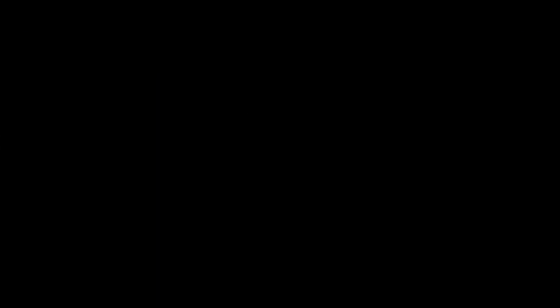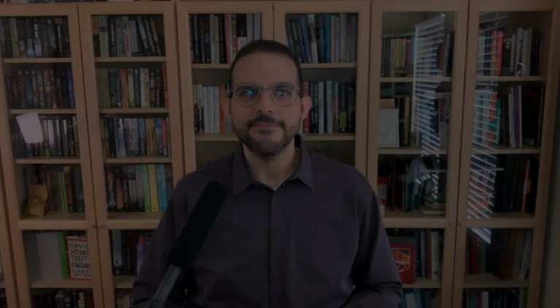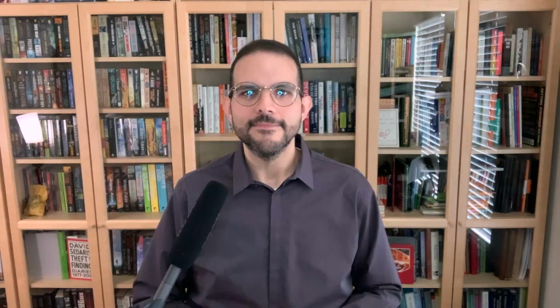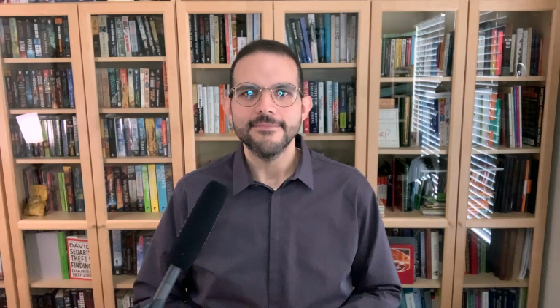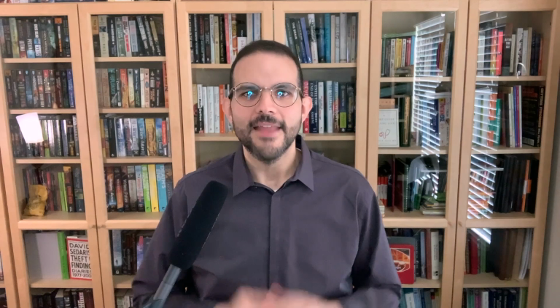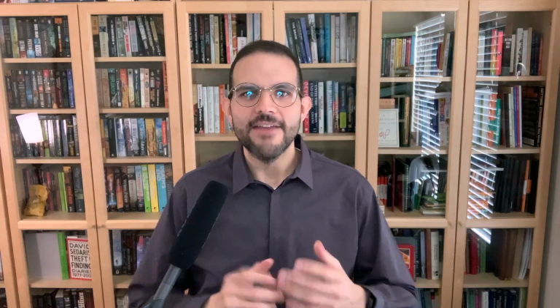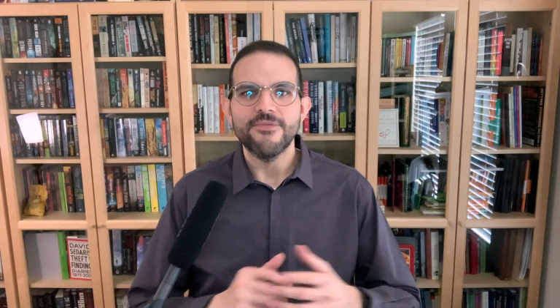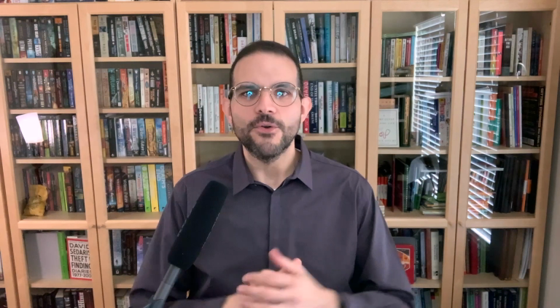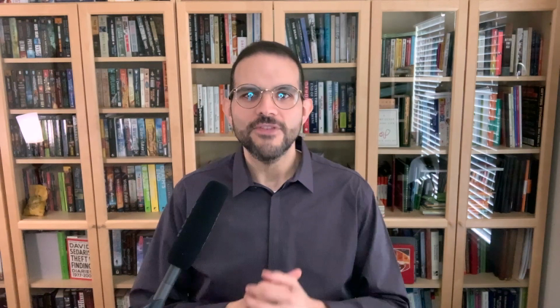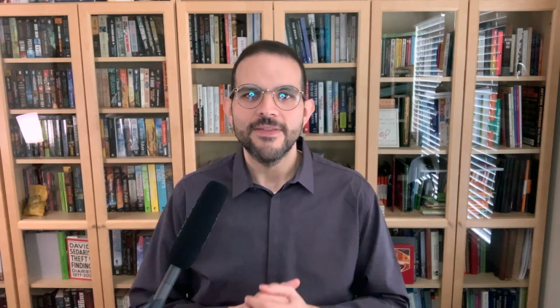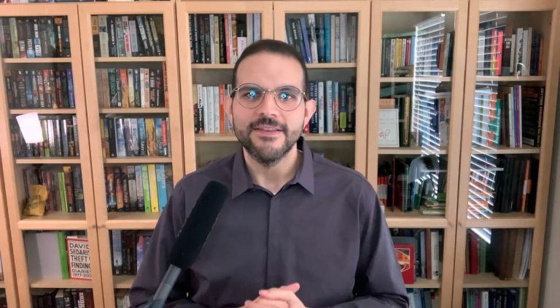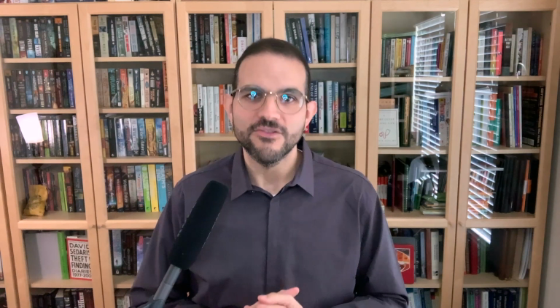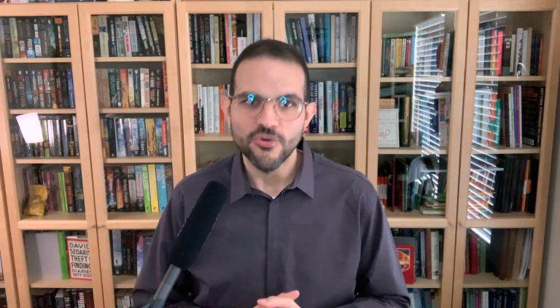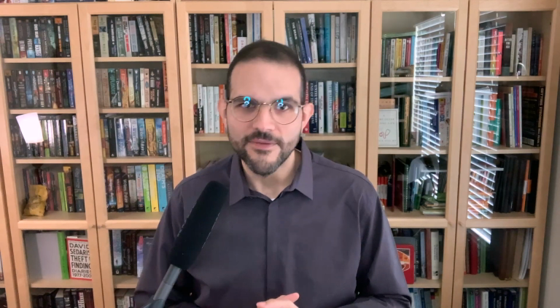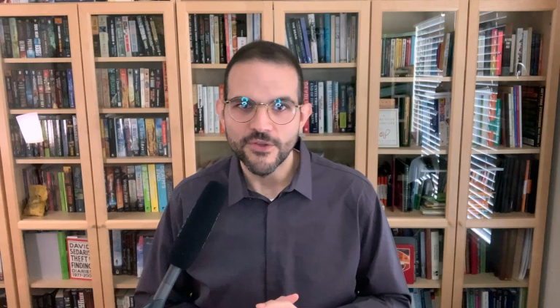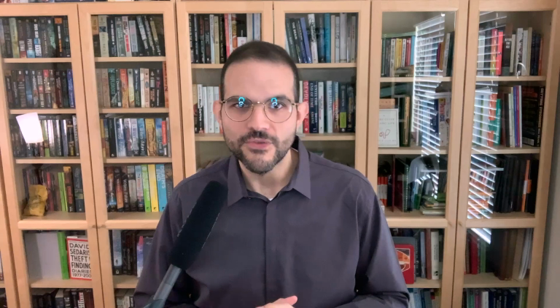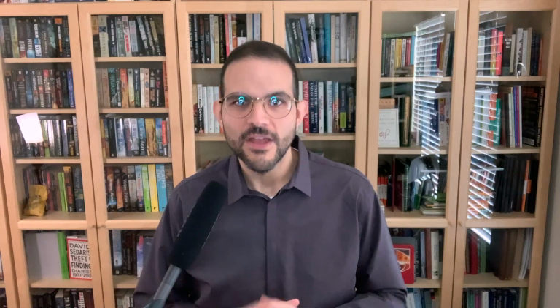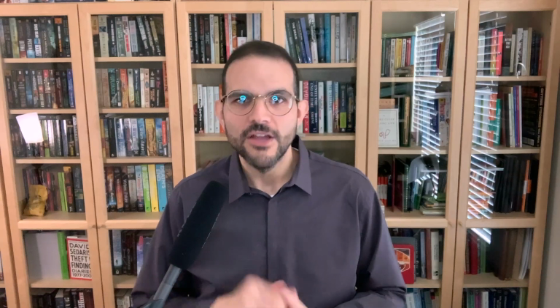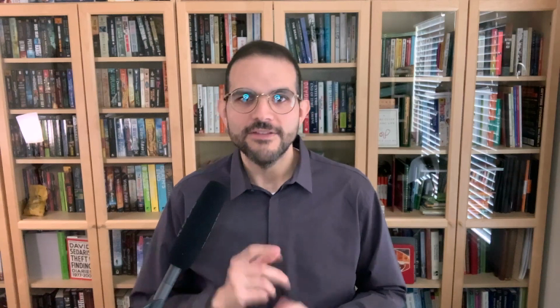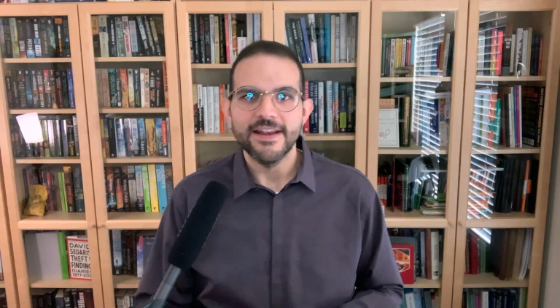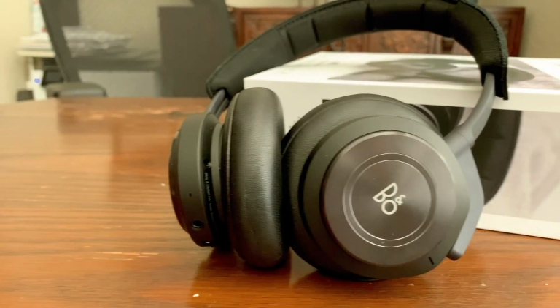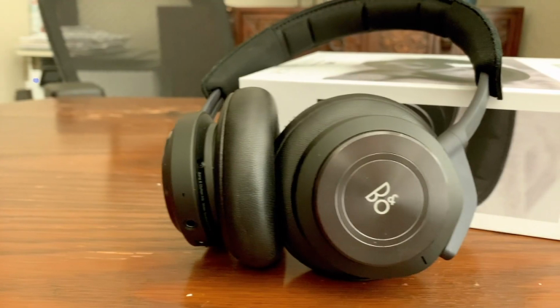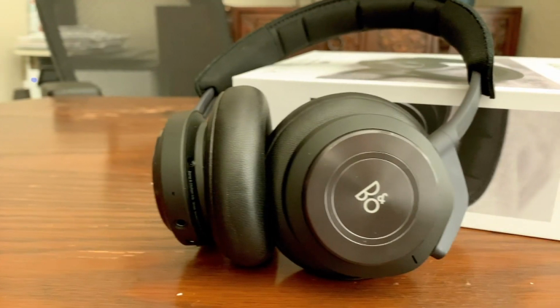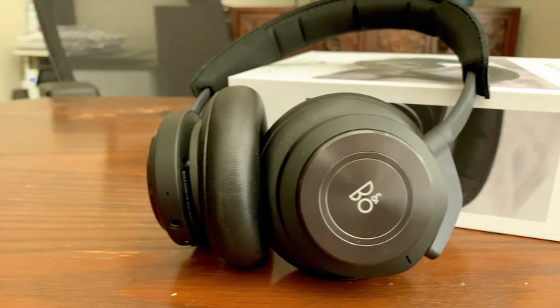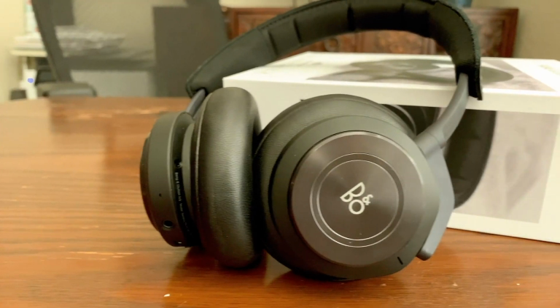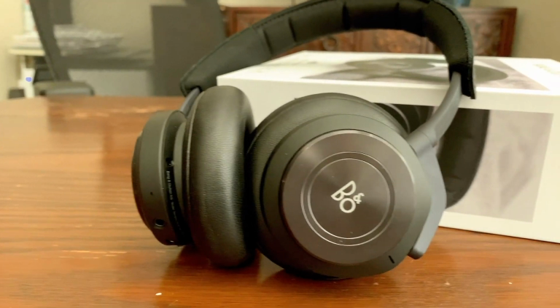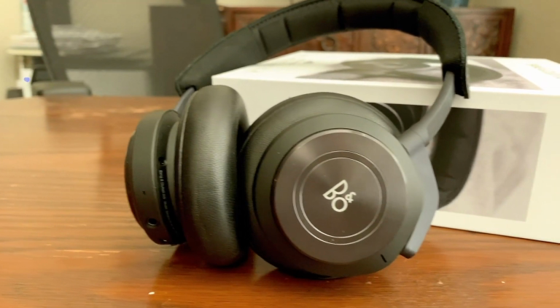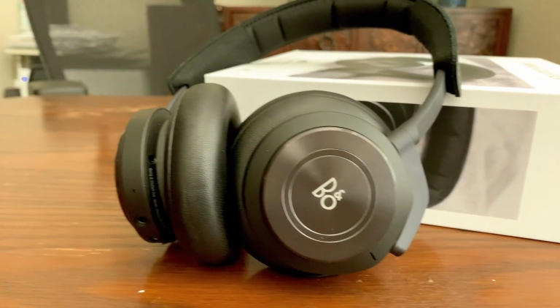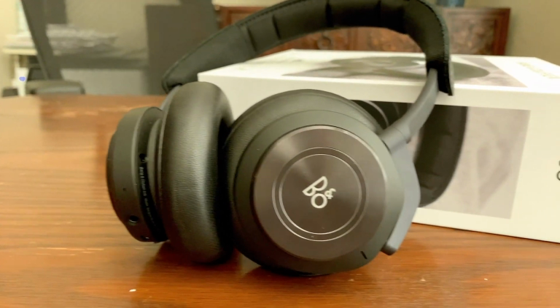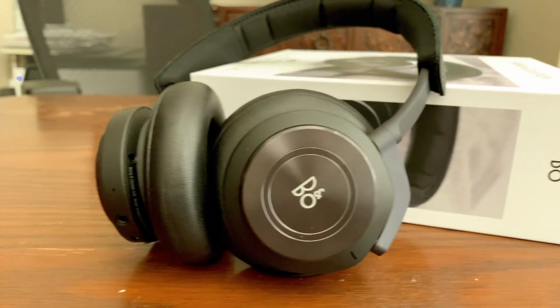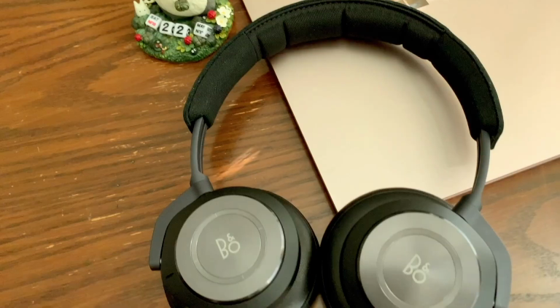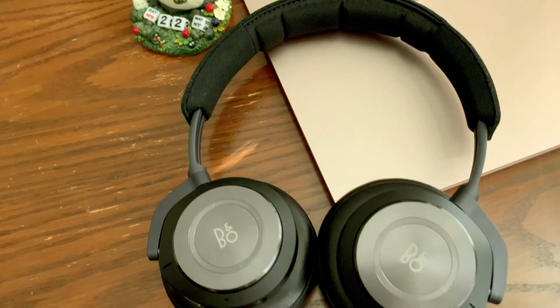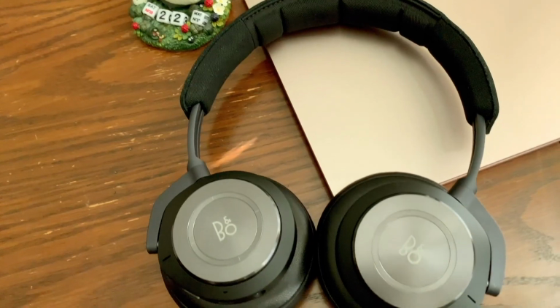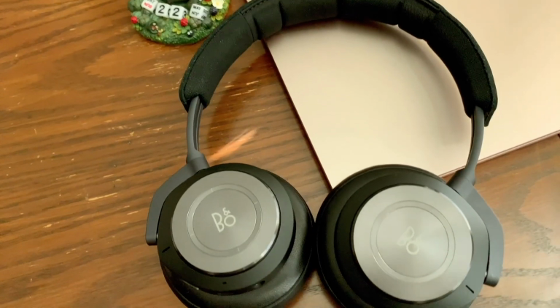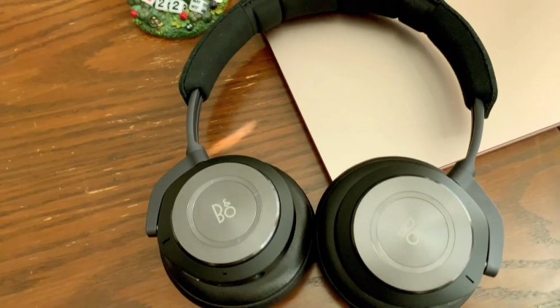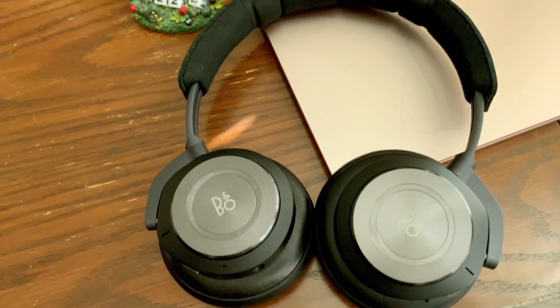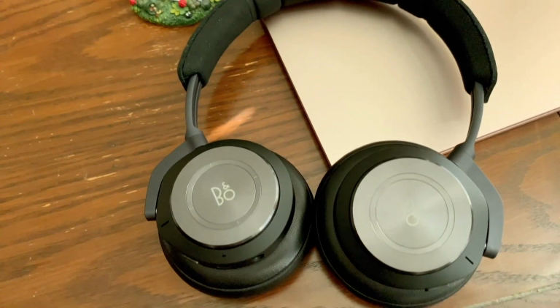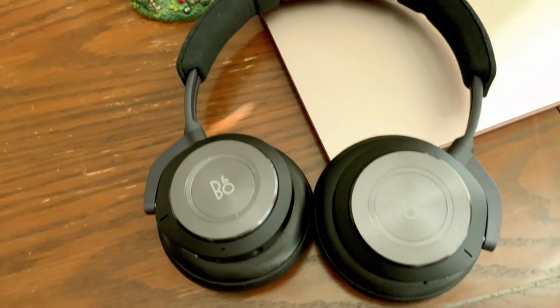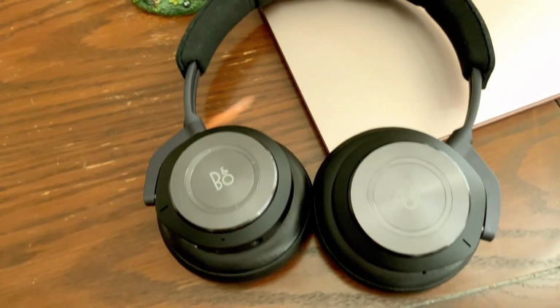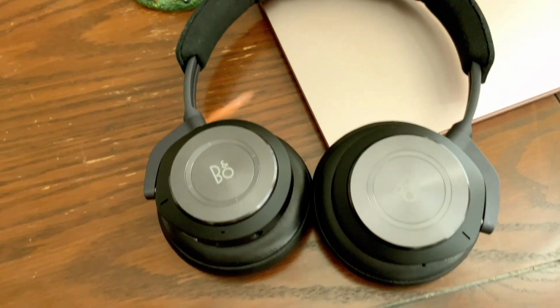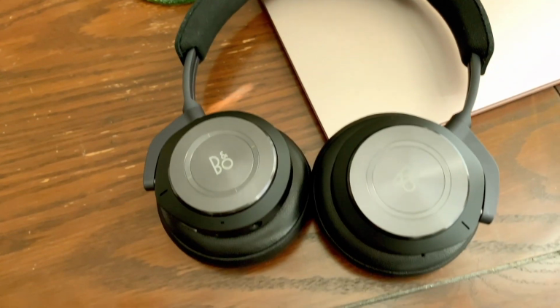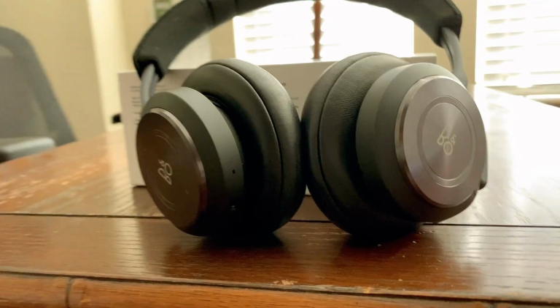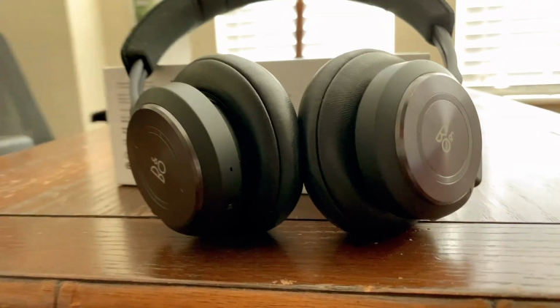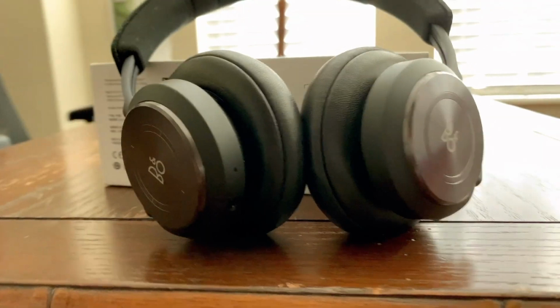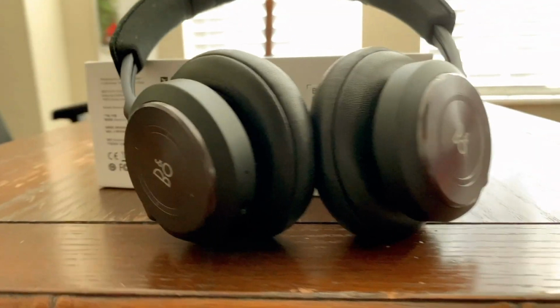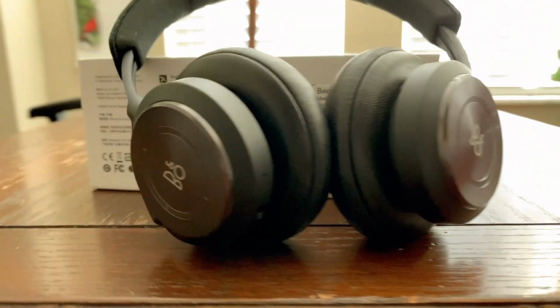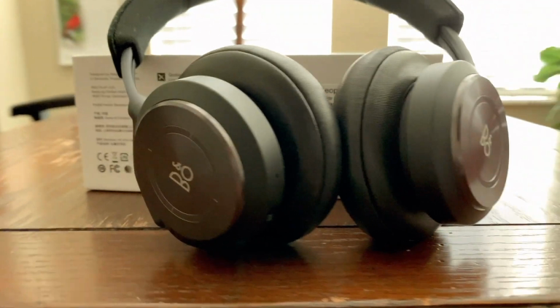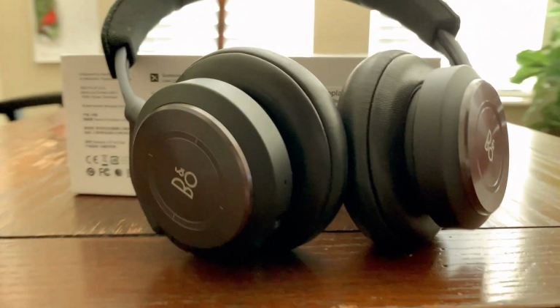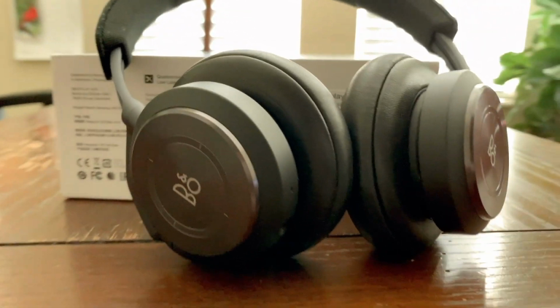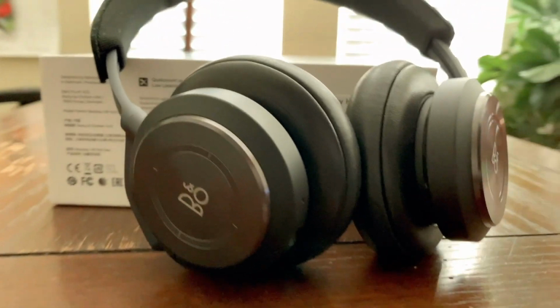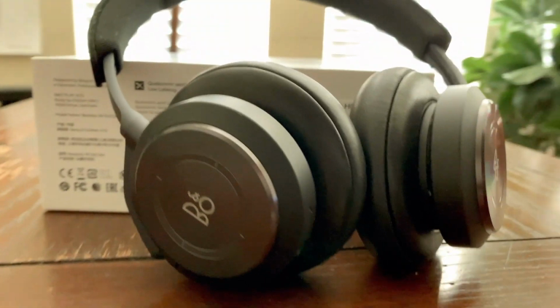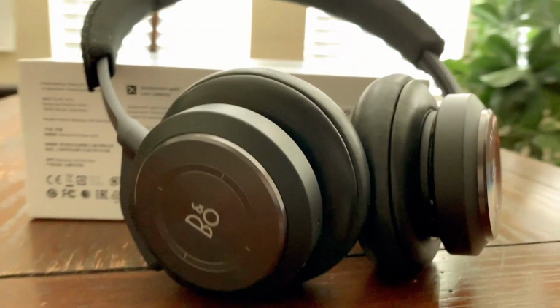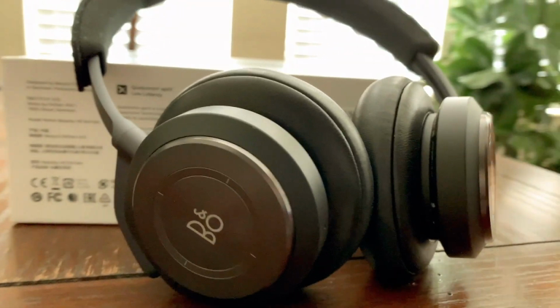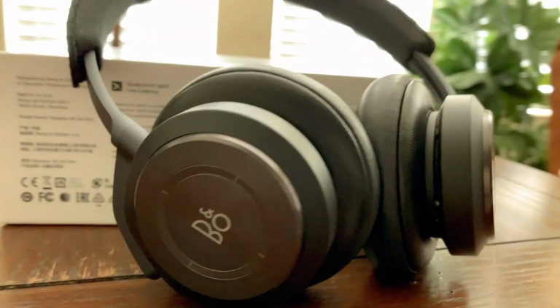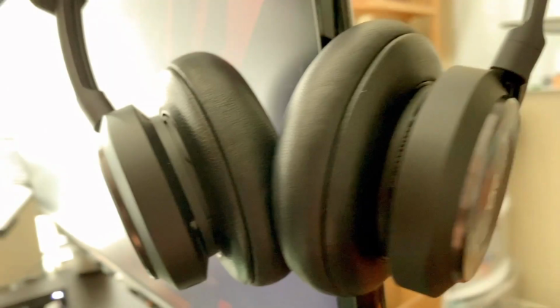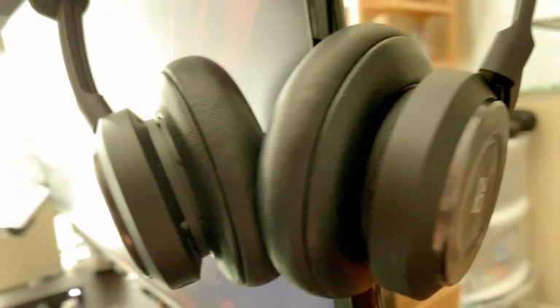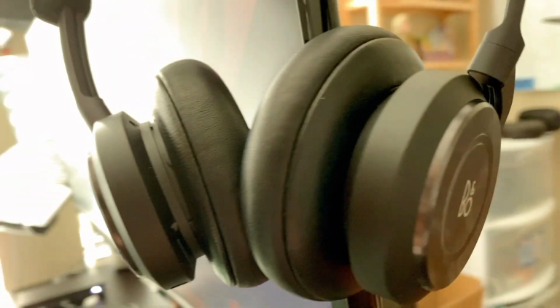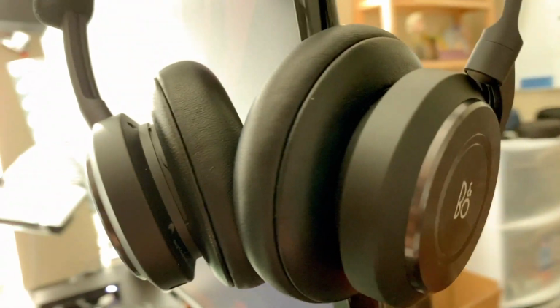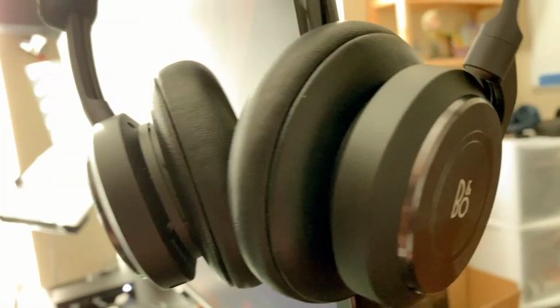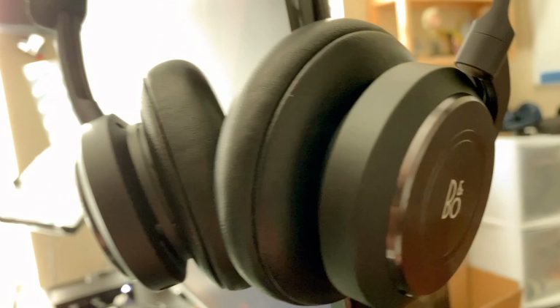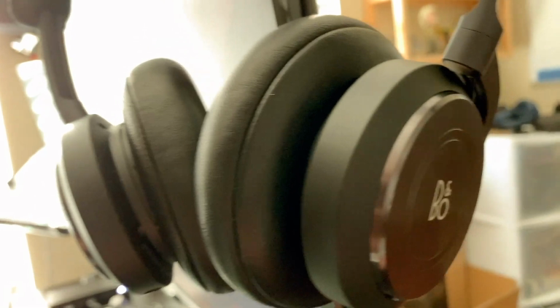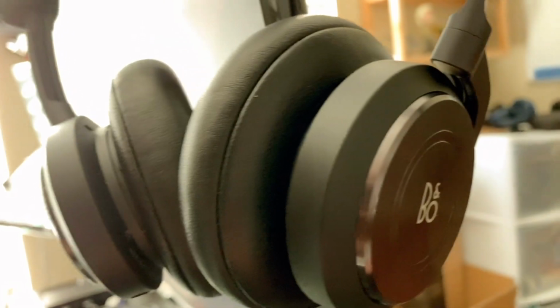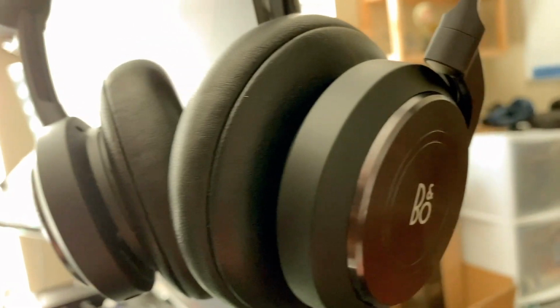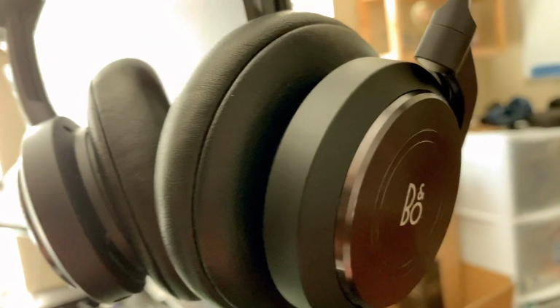Hey folks, this is NoReviews. Today we're looking at the Bang & Olufsen Beoplay H9 3rd Generation Wireless Active Noise Cancelling Headphones.